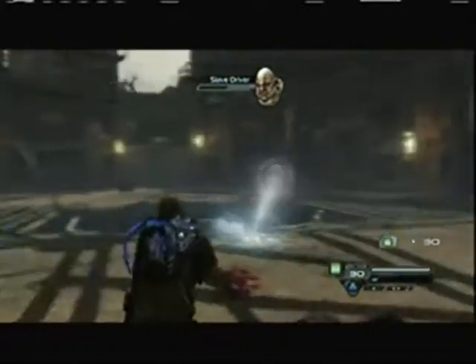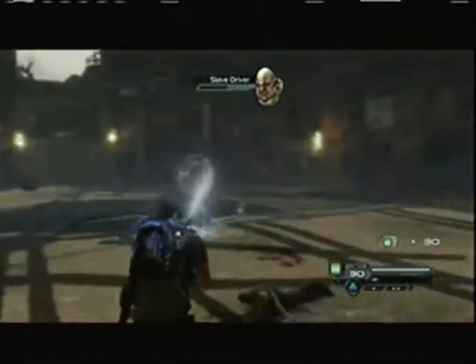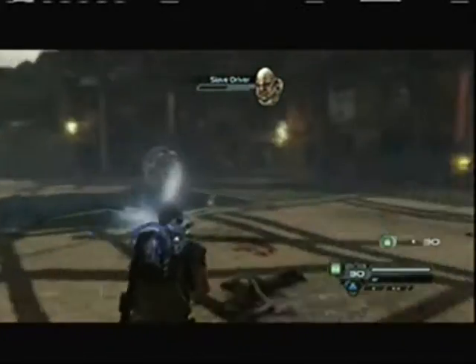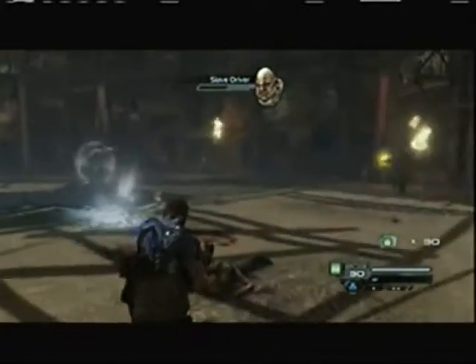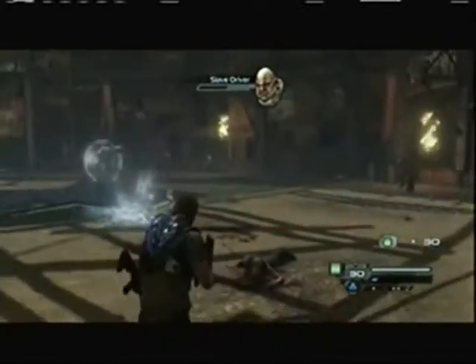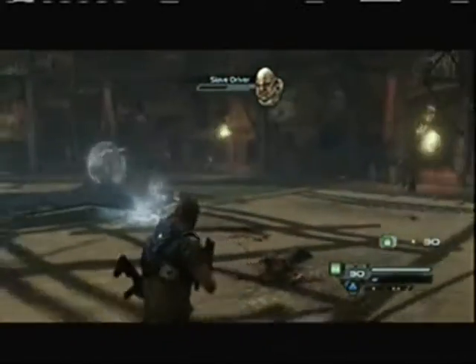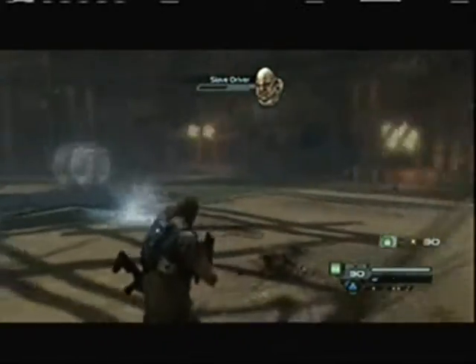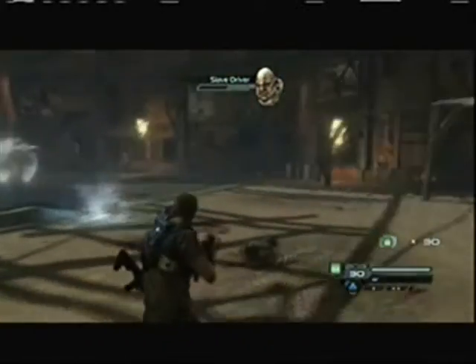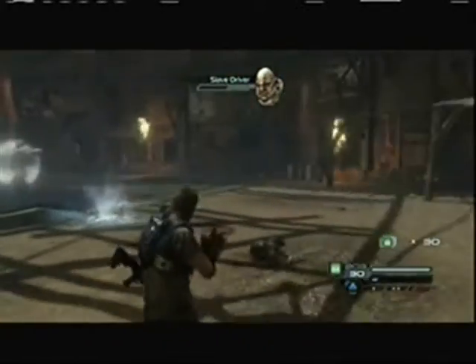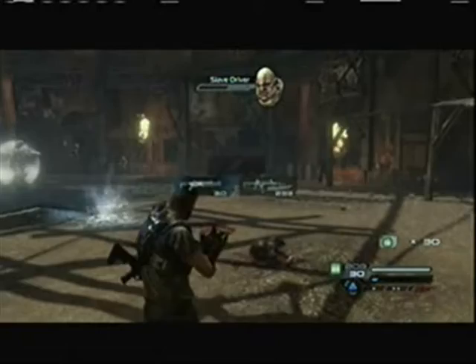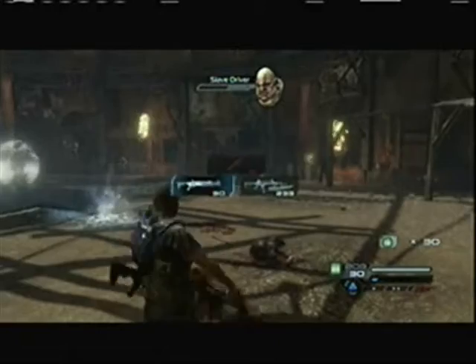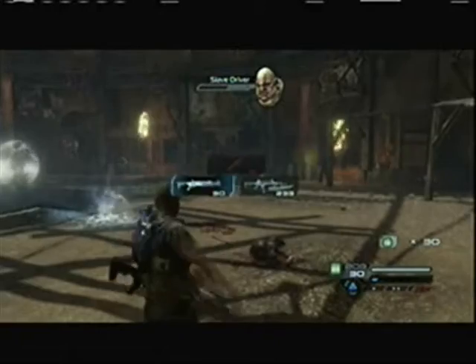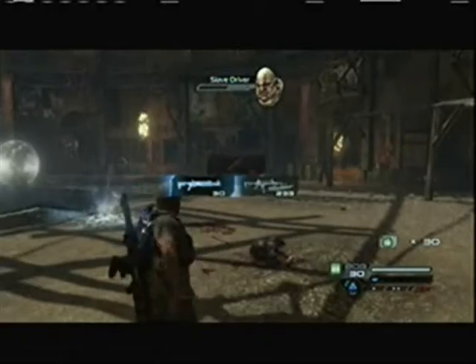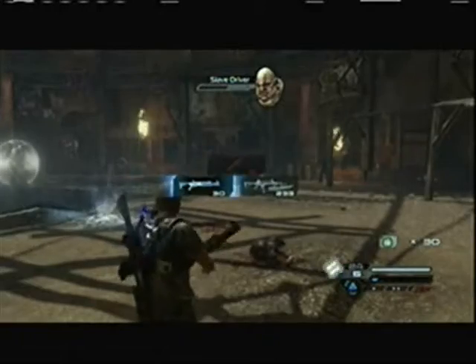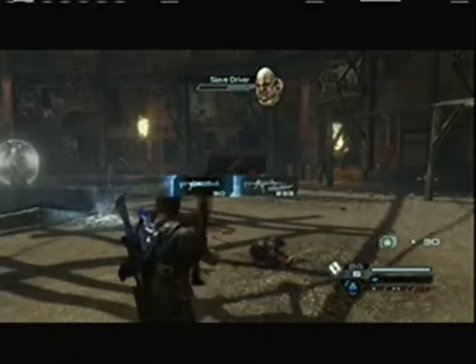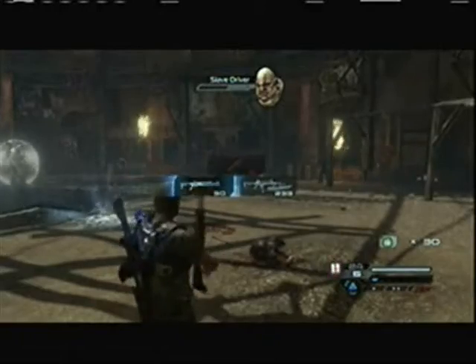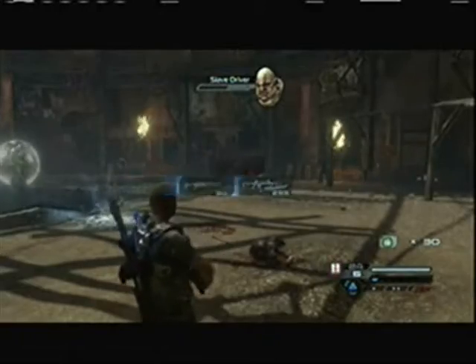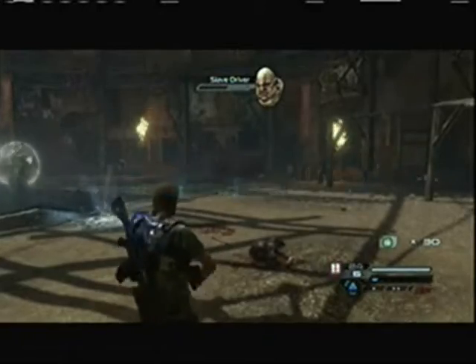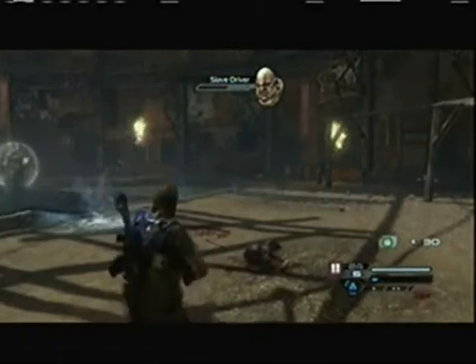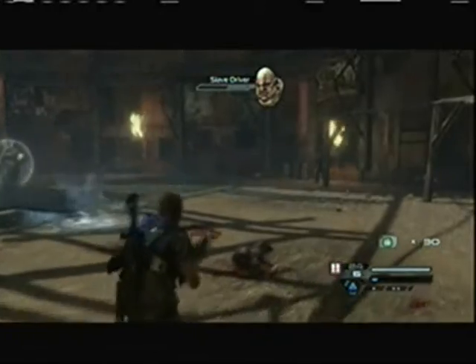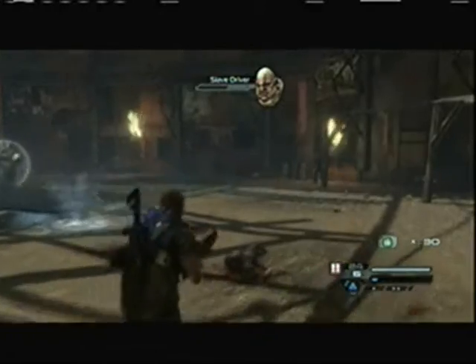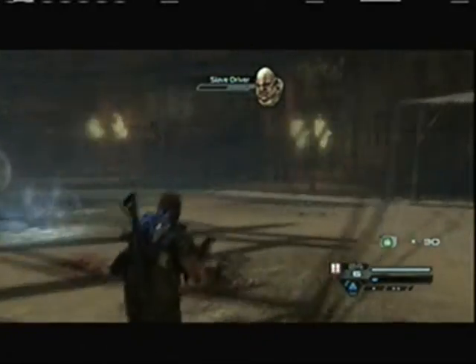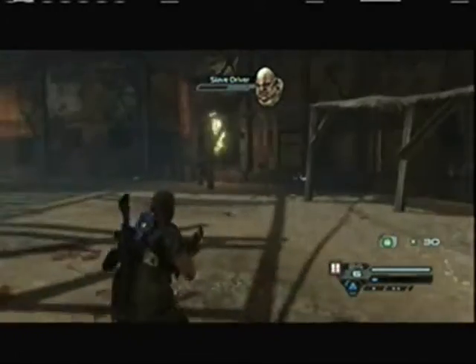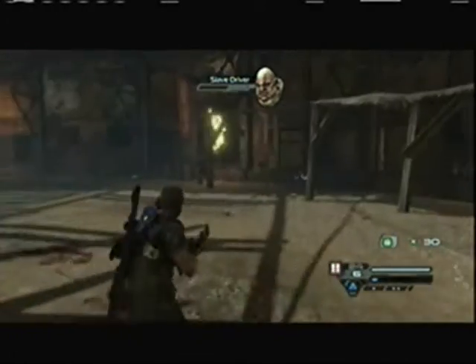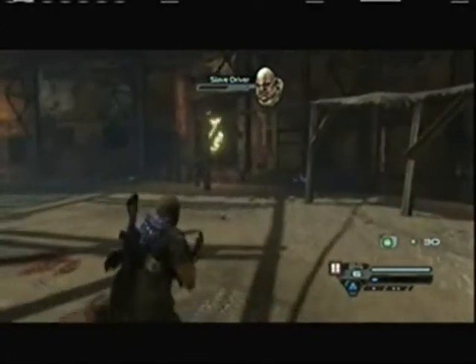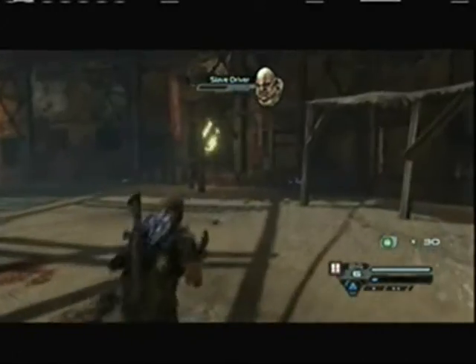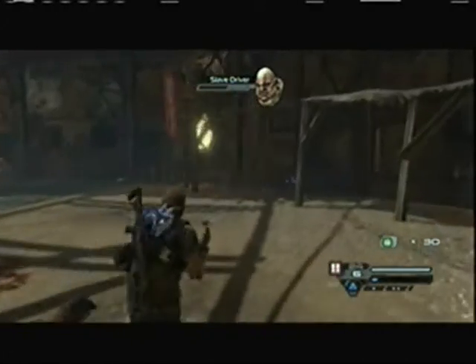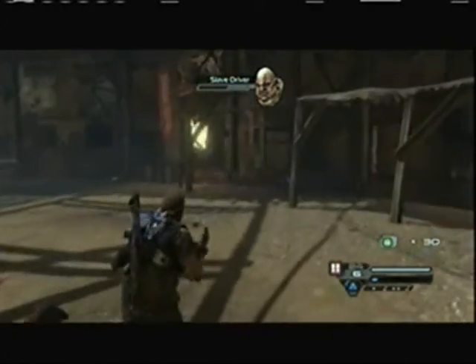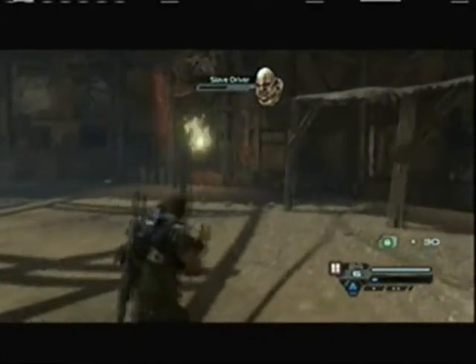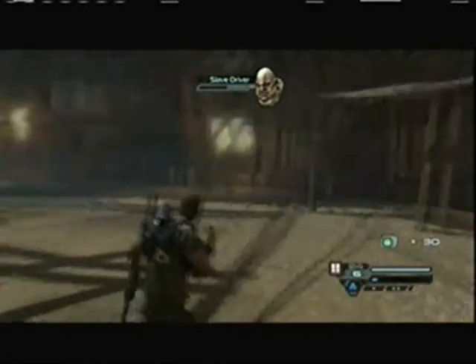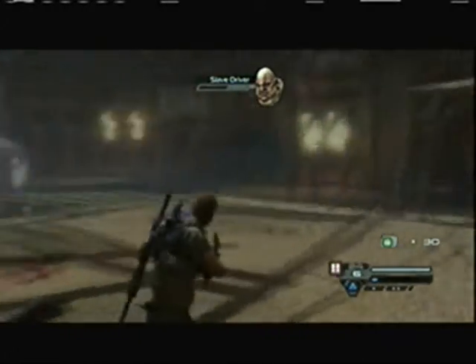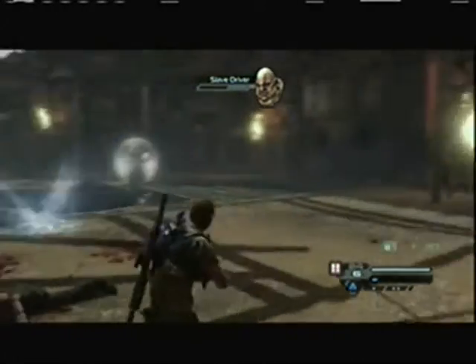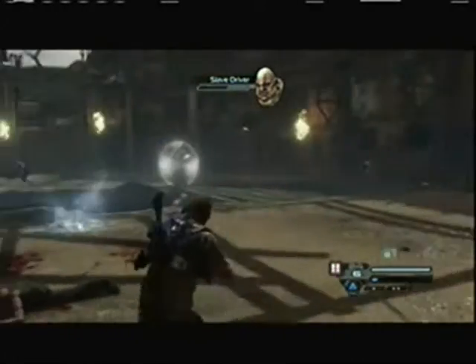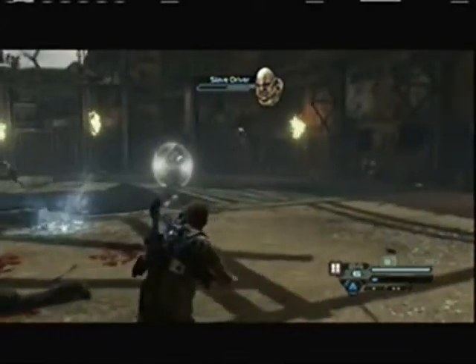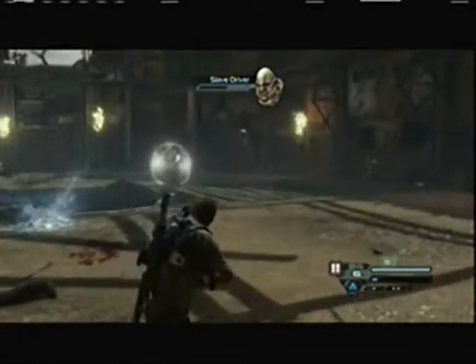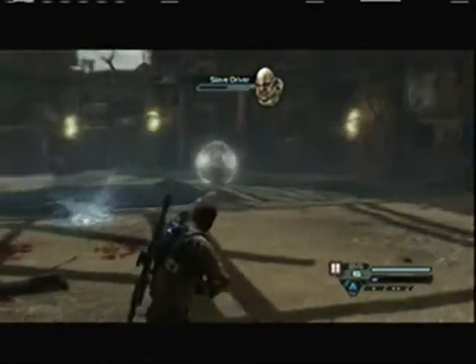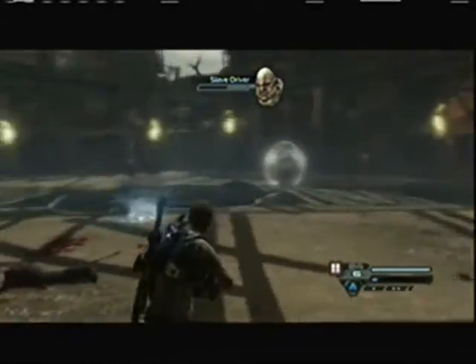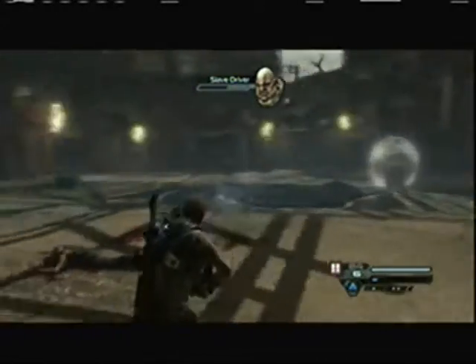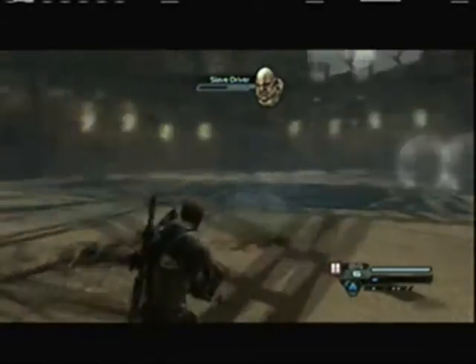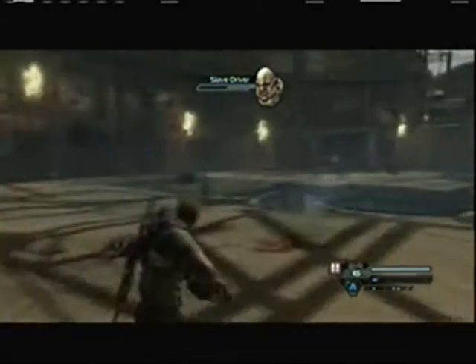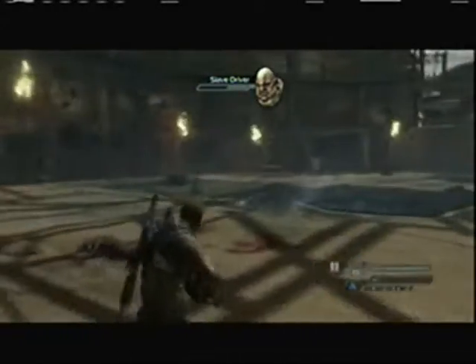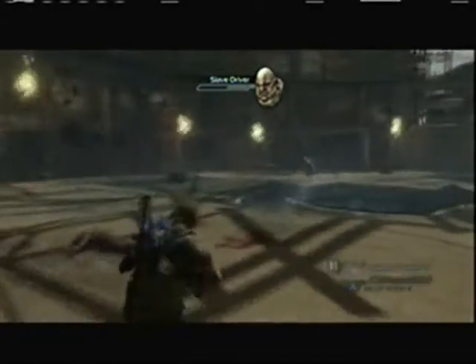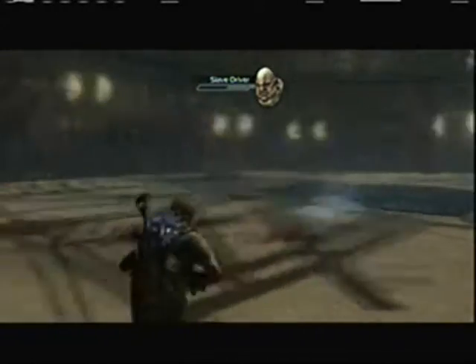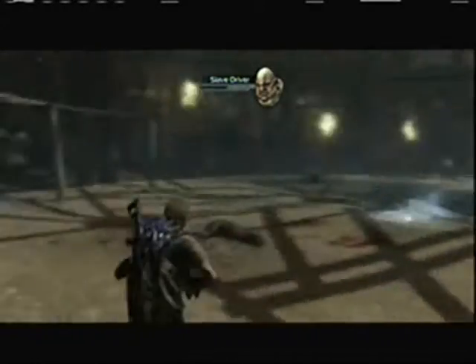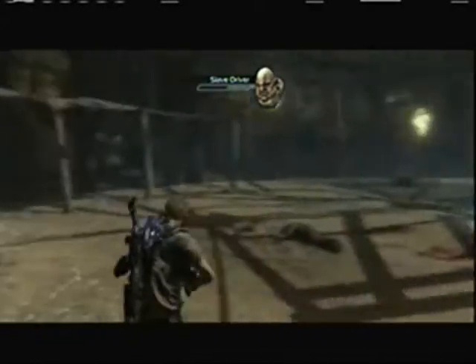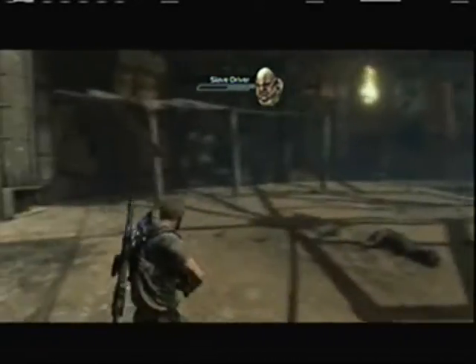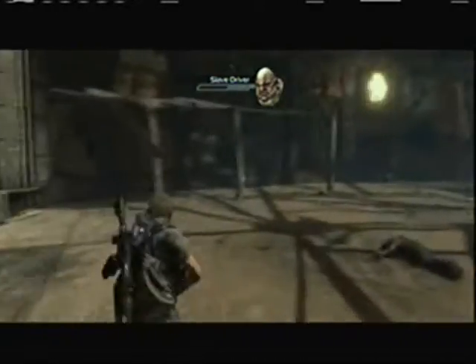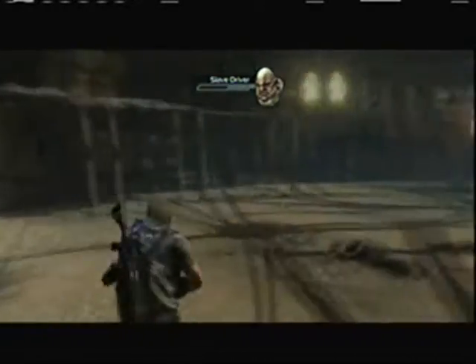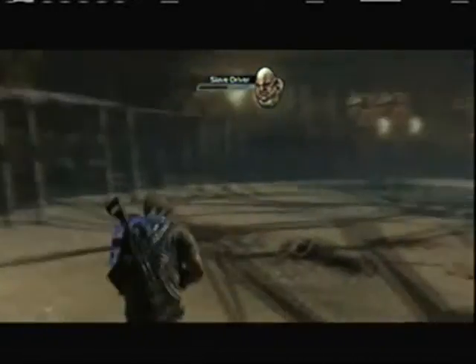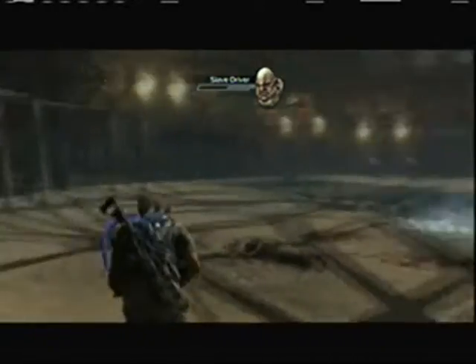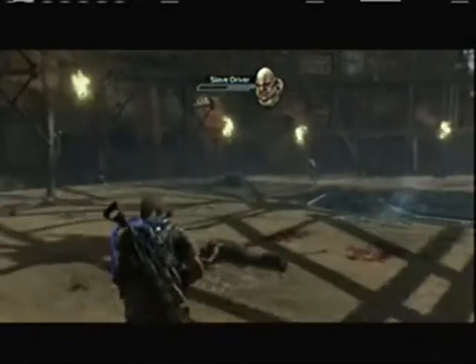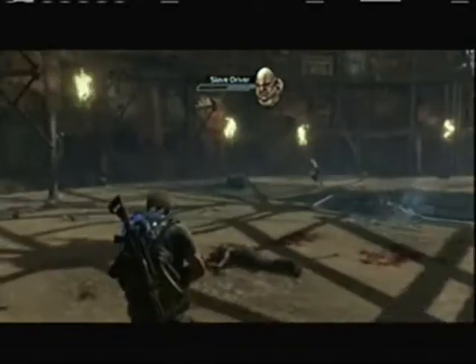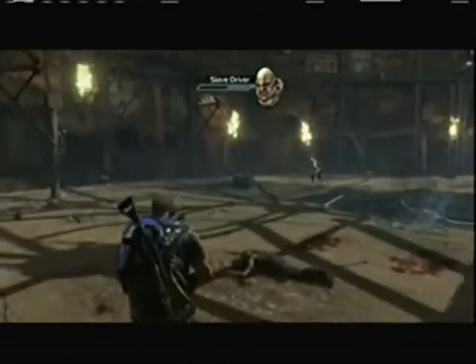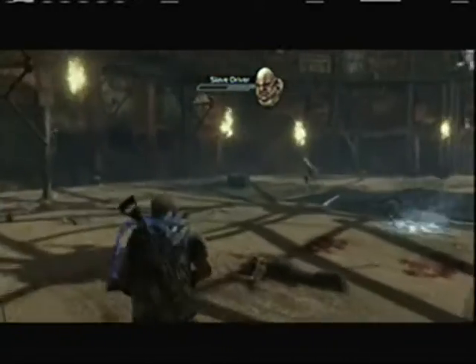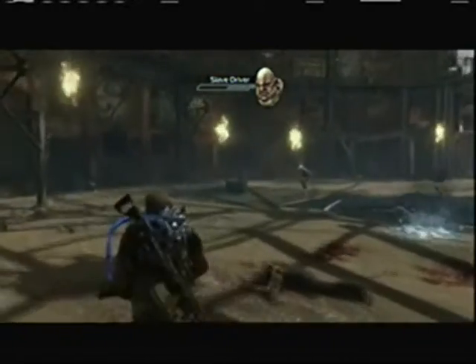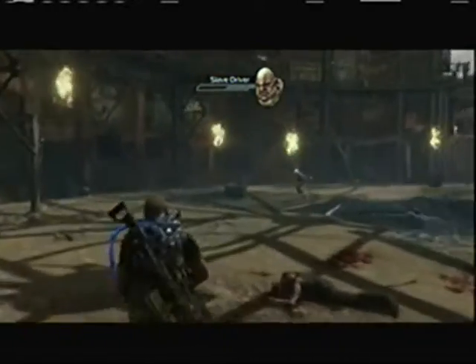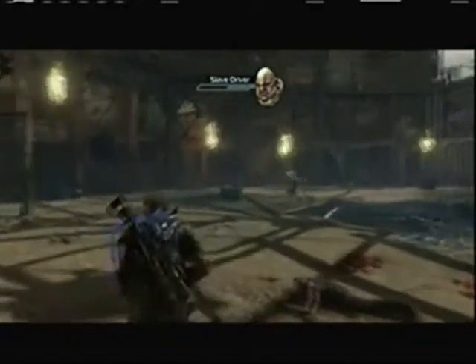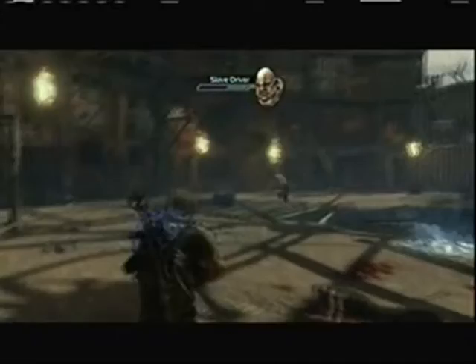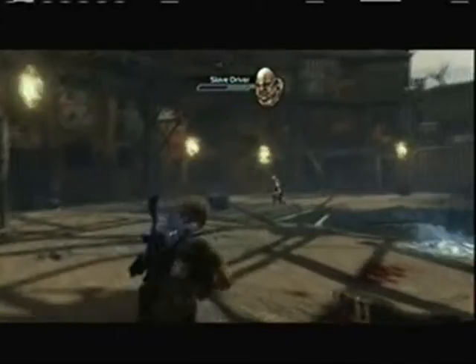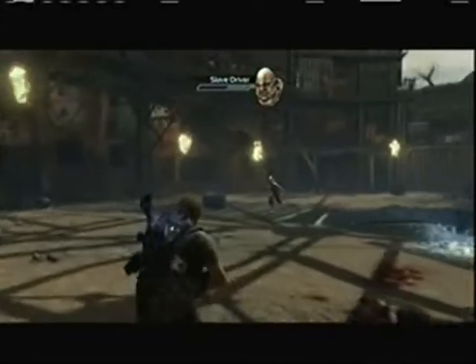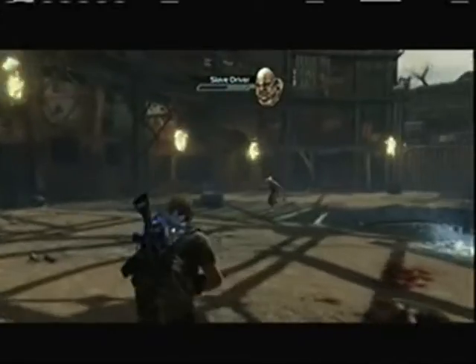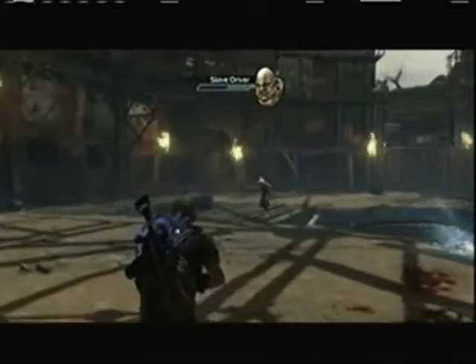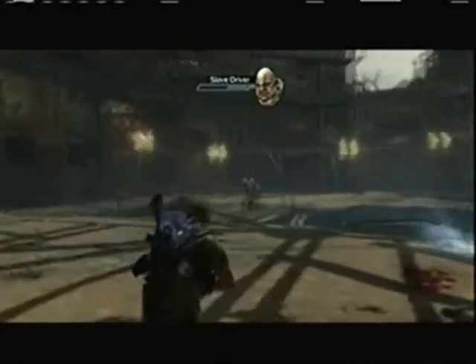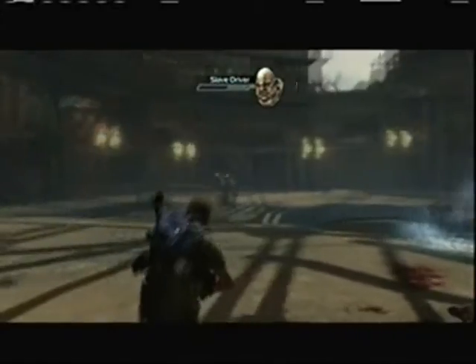If you see at the top, his health is gray. When his shield goes down, it will turn red. That's because that's when he shoots his thing at you.